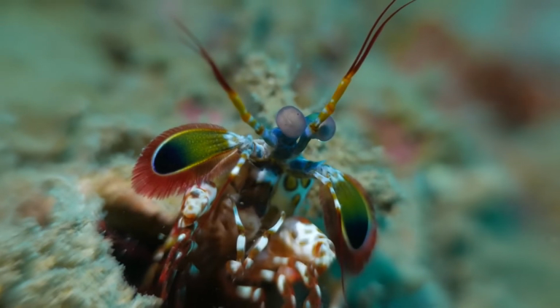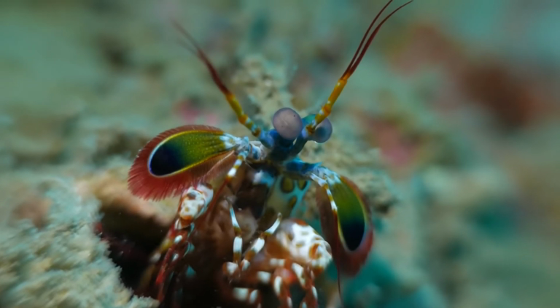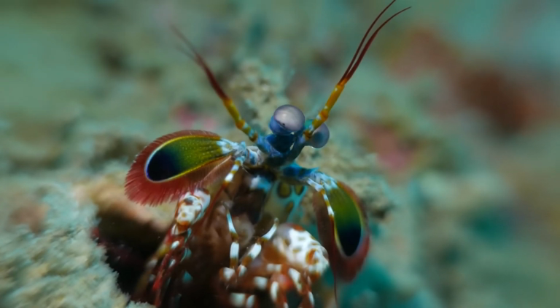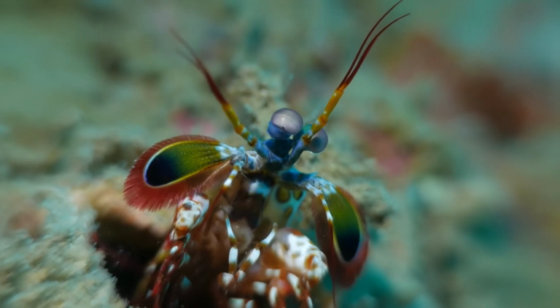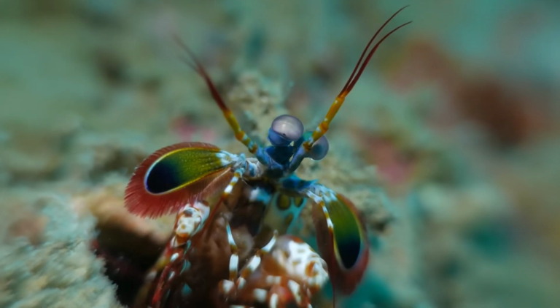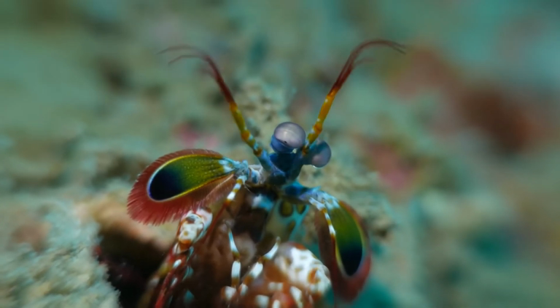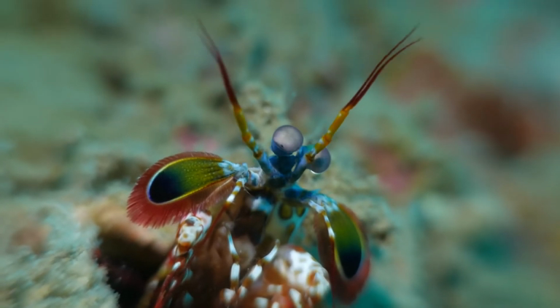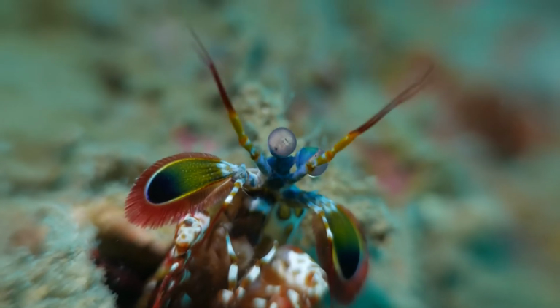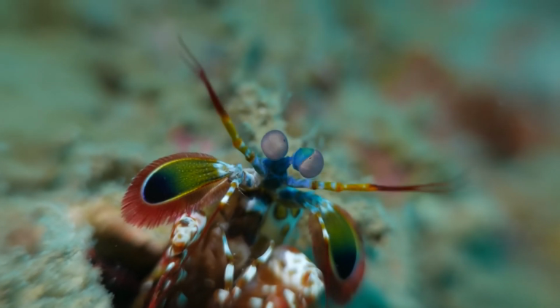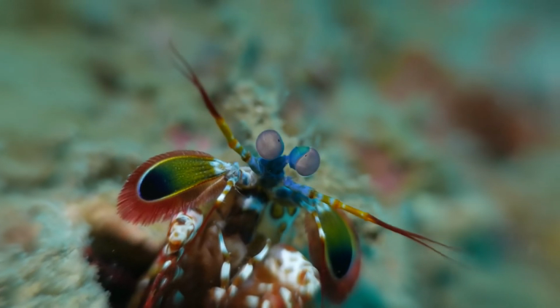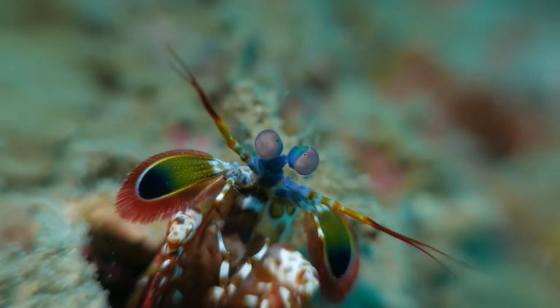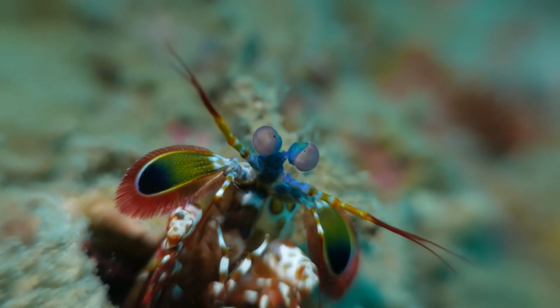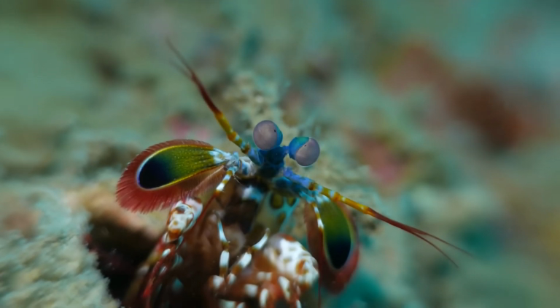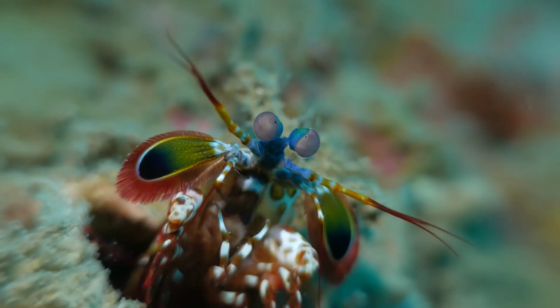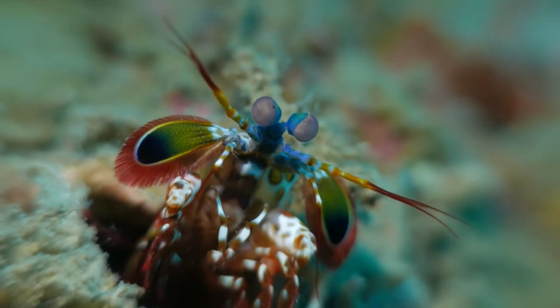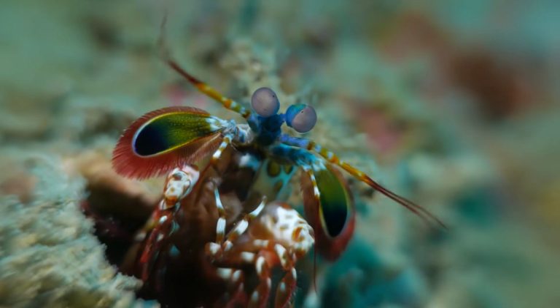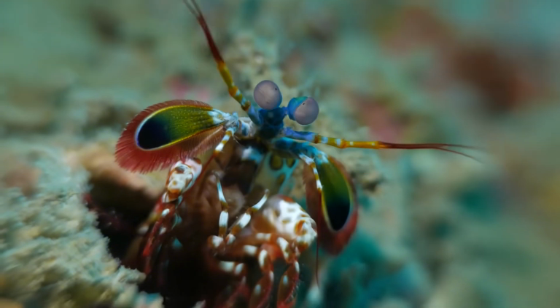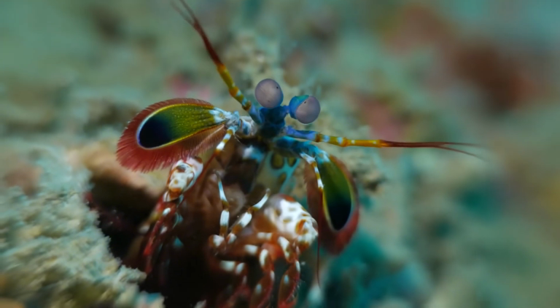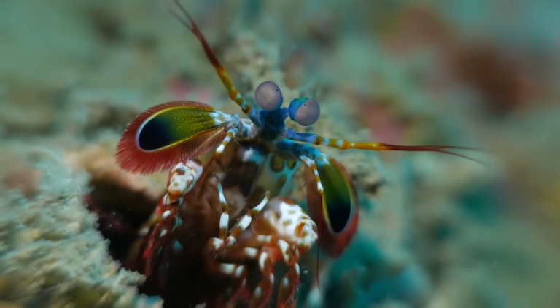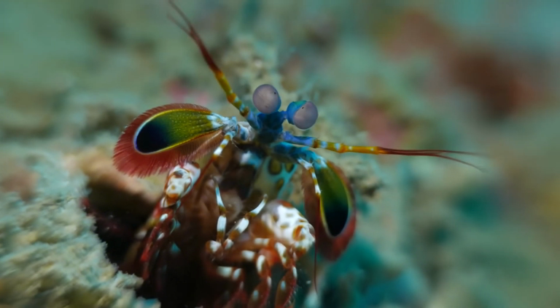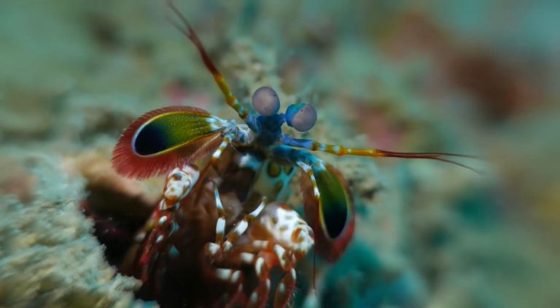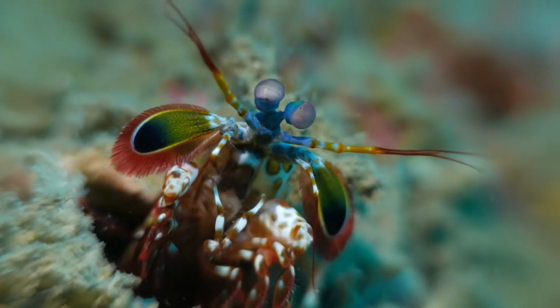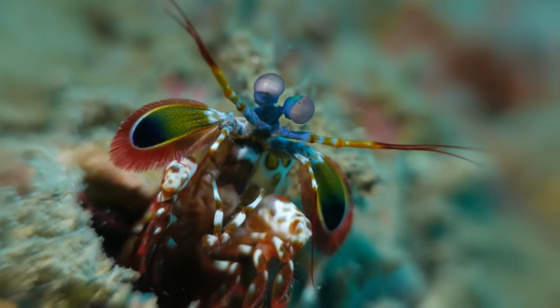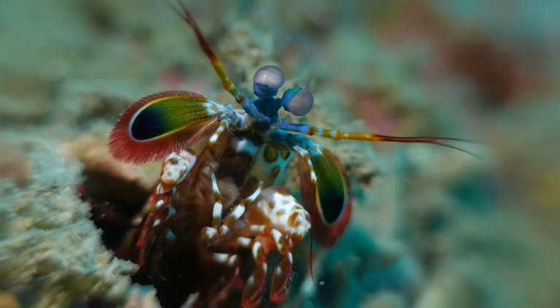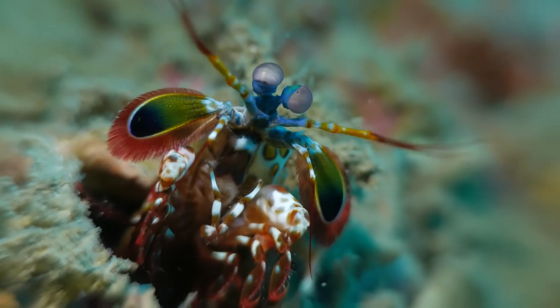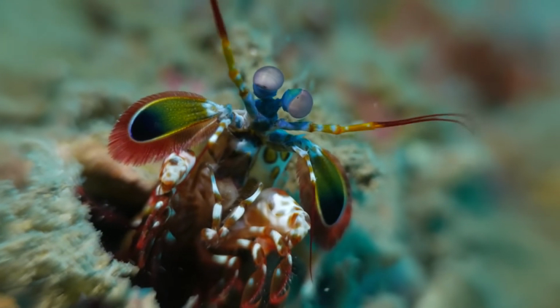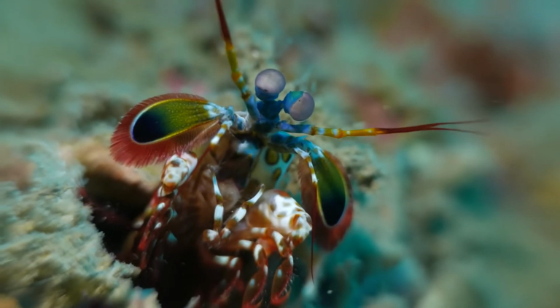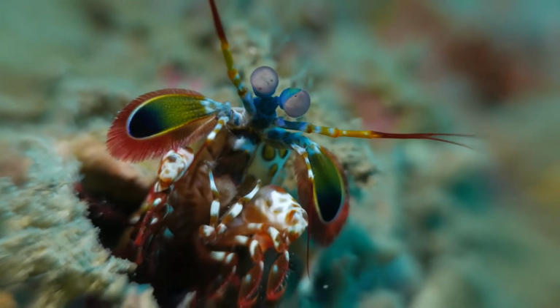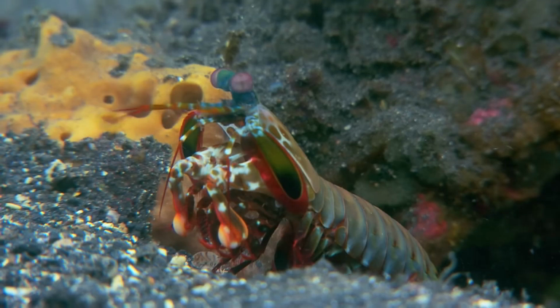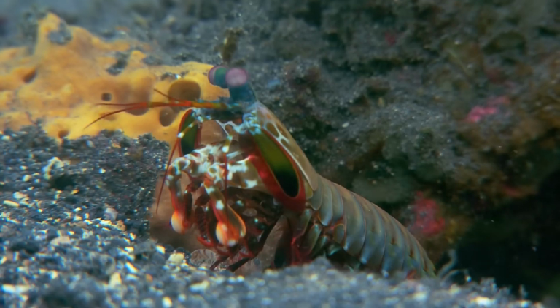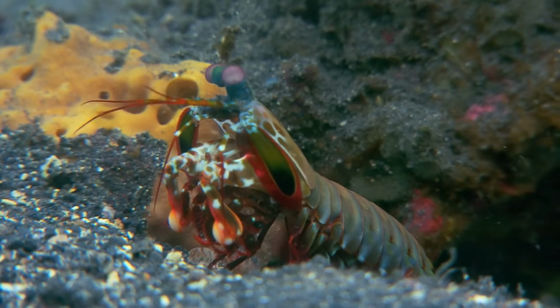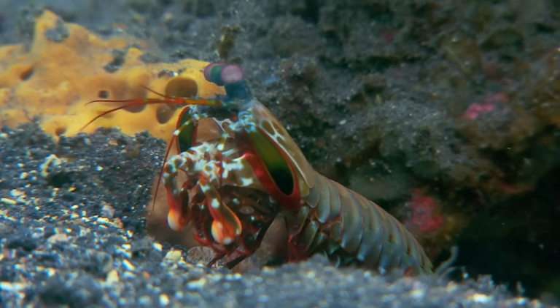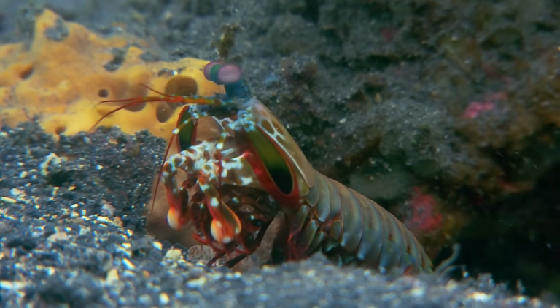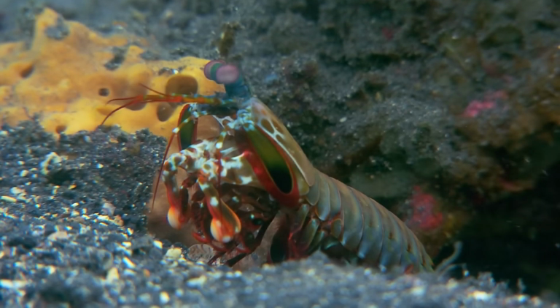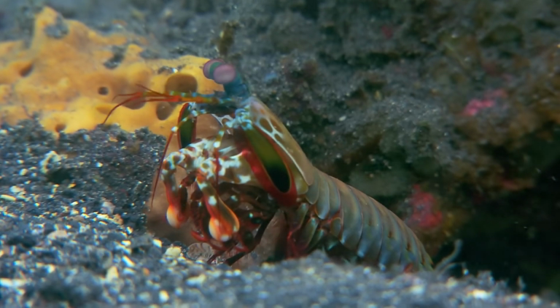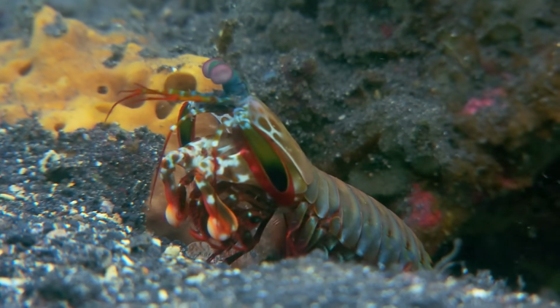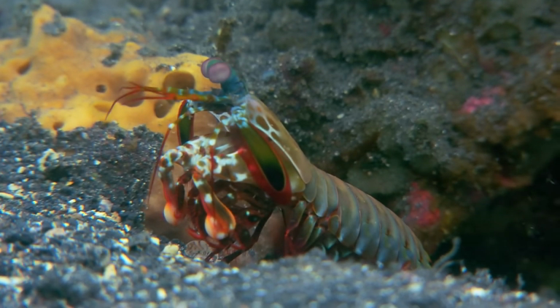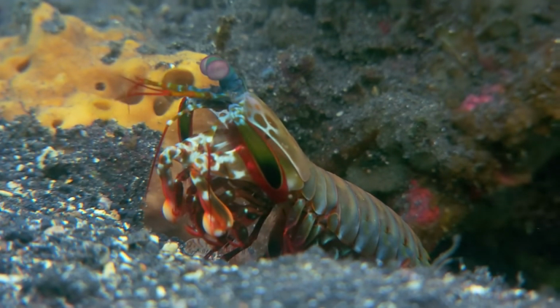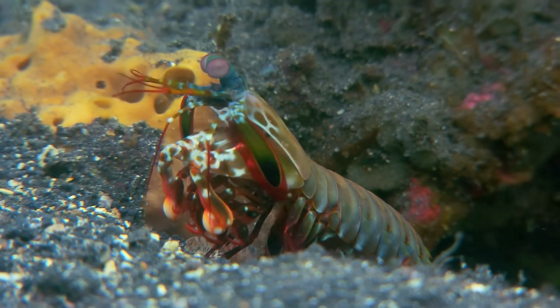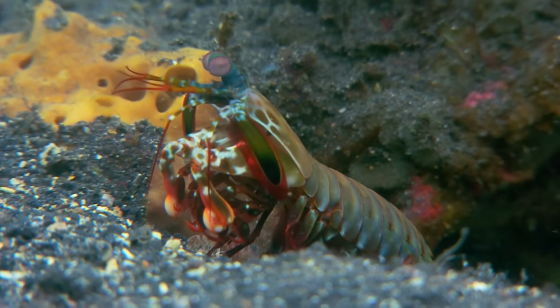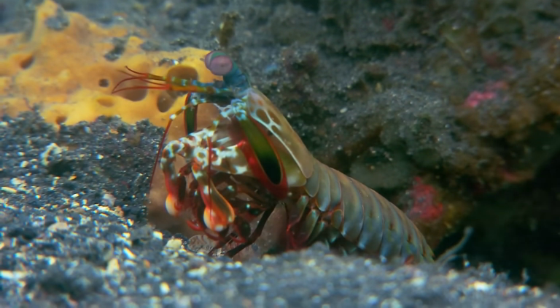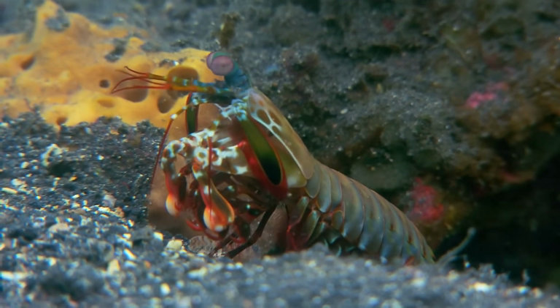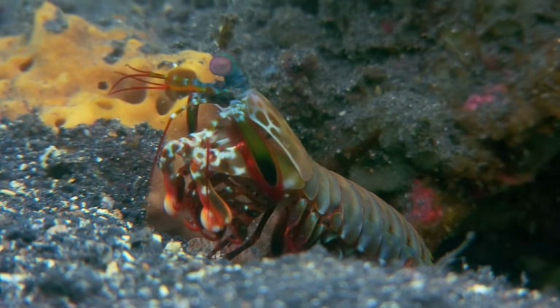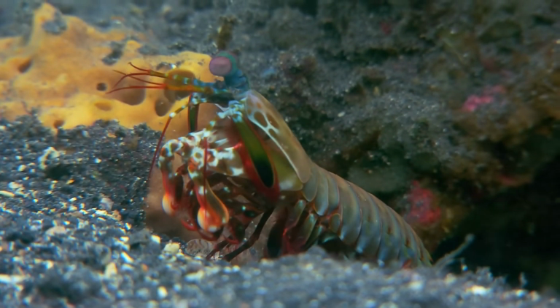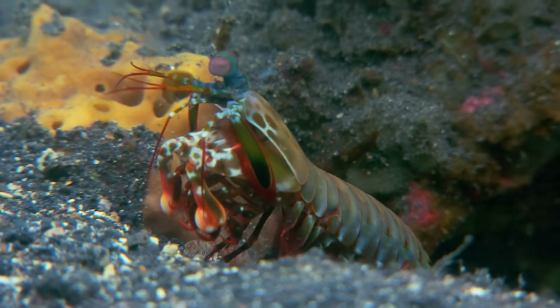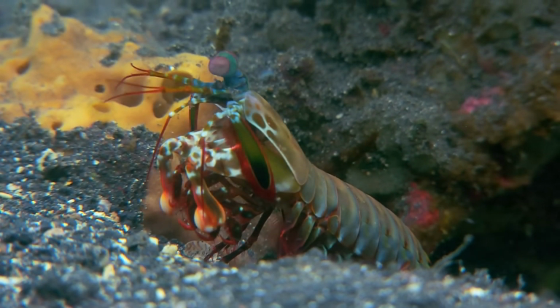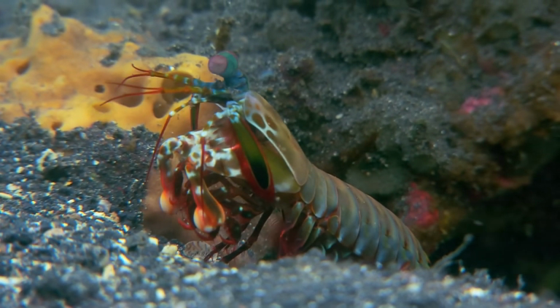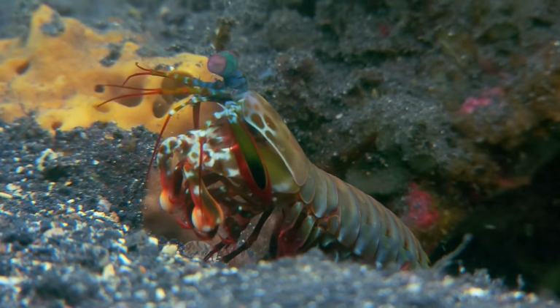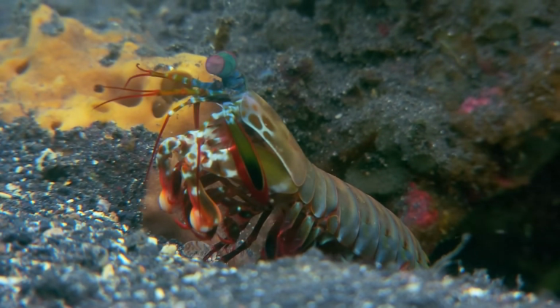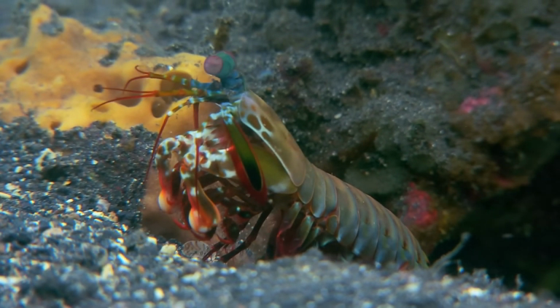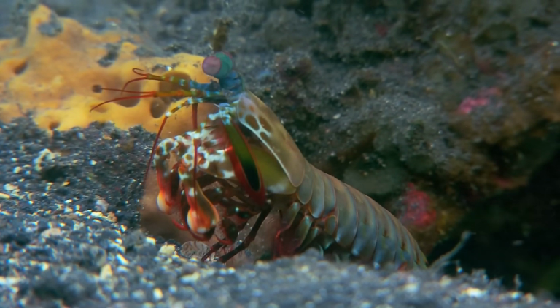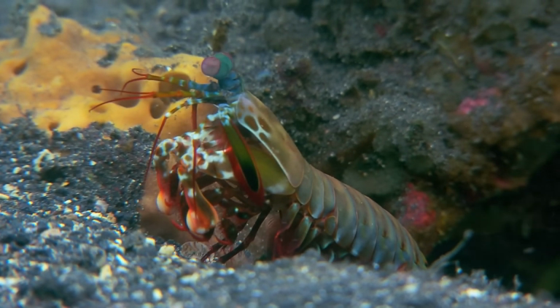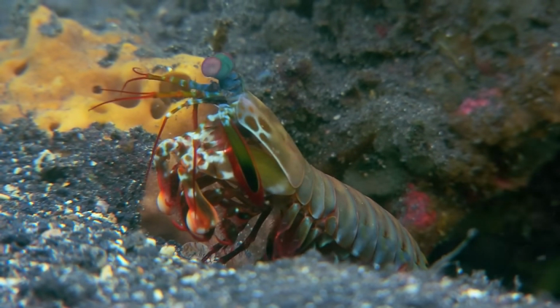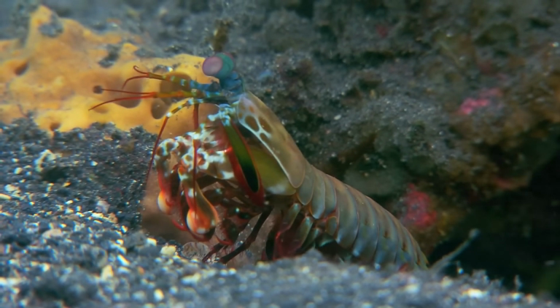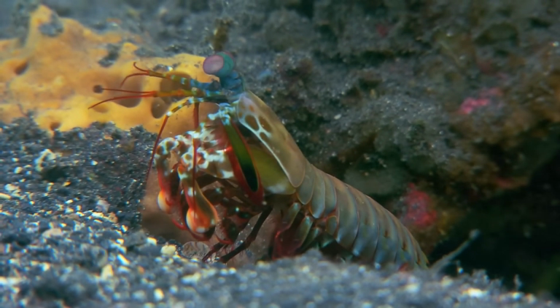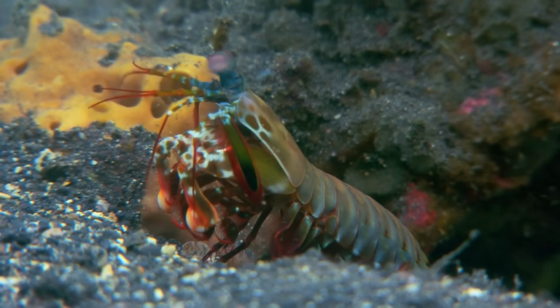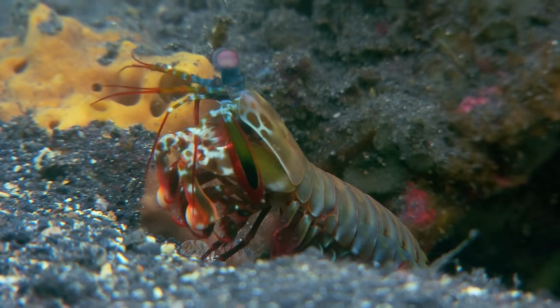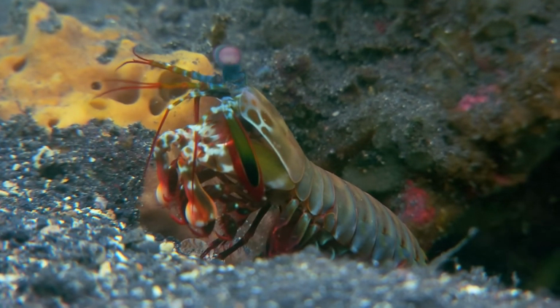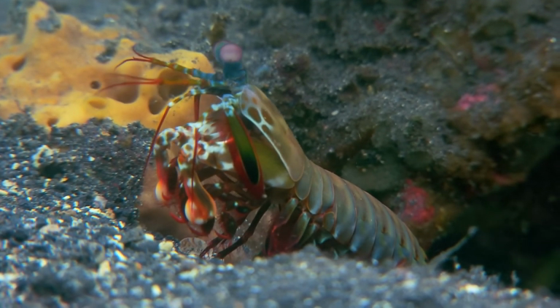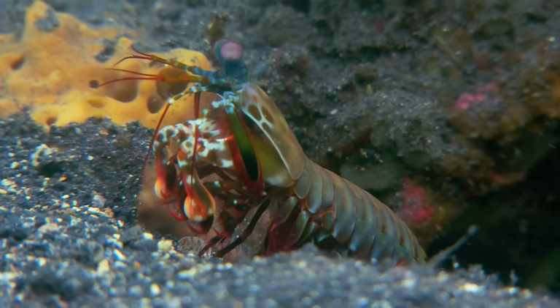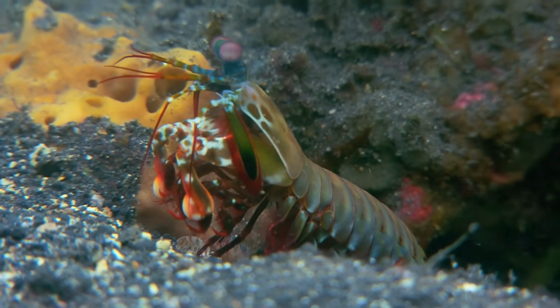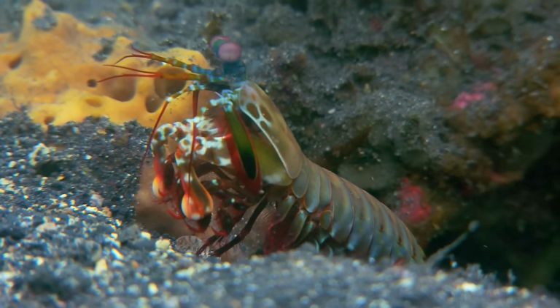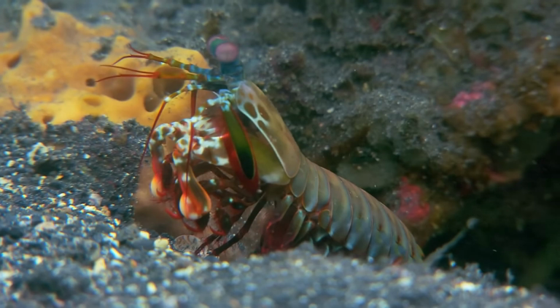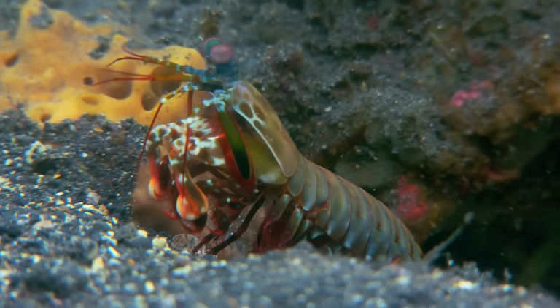So next time you see a mantis shrimp, remember — you're looking at one of nature's ultimate warriors.